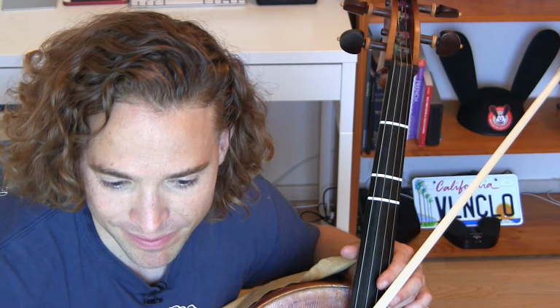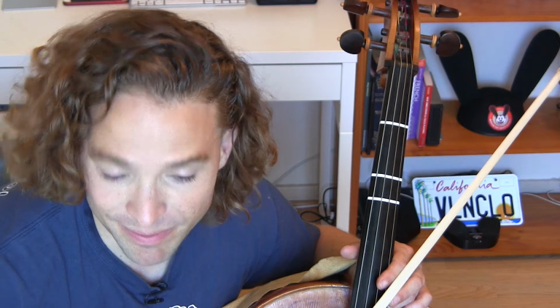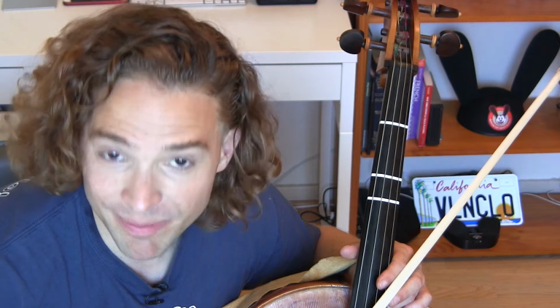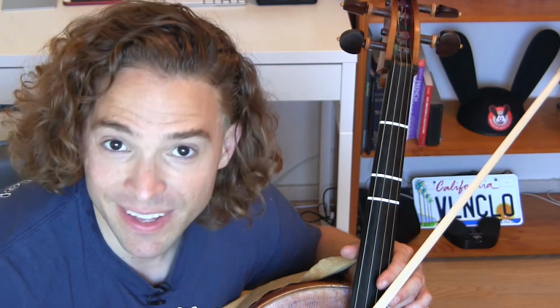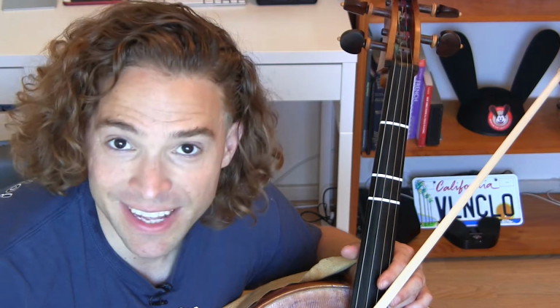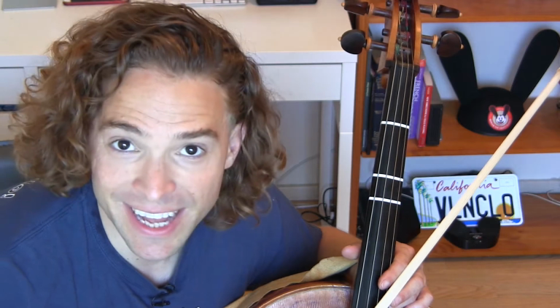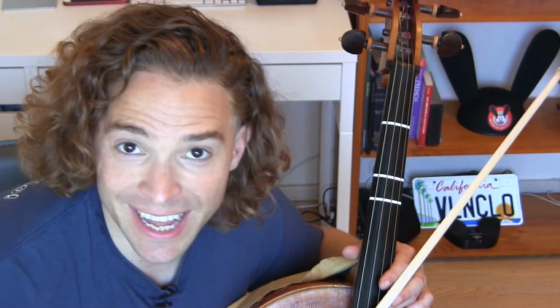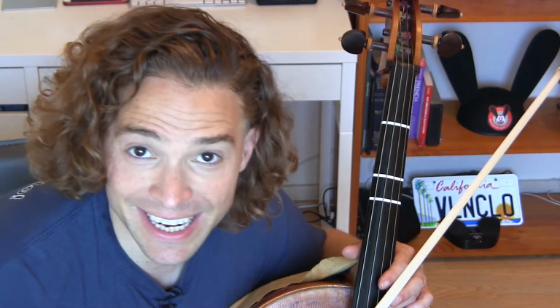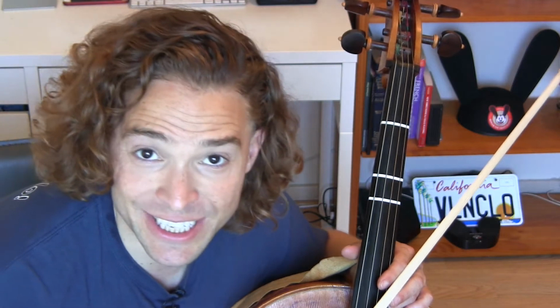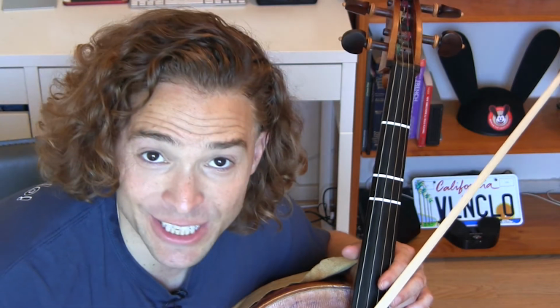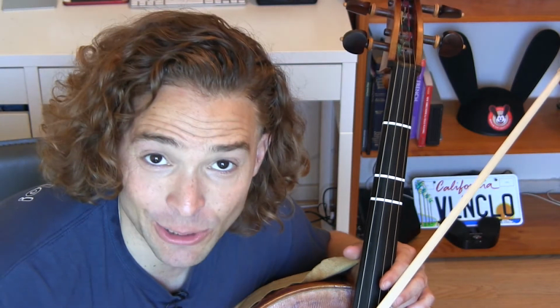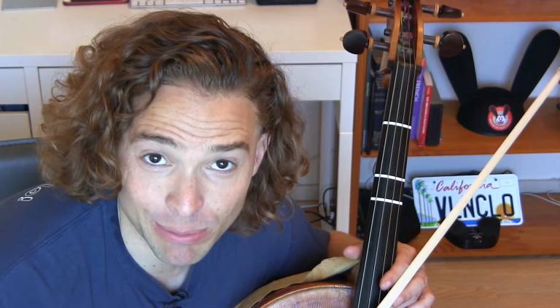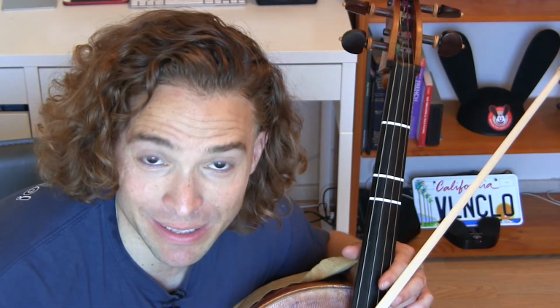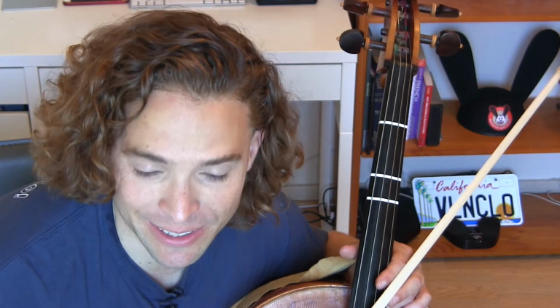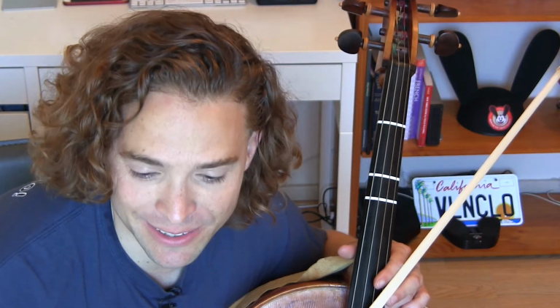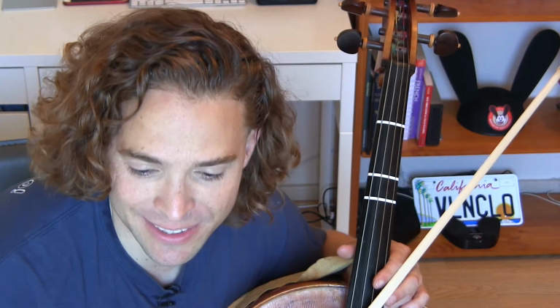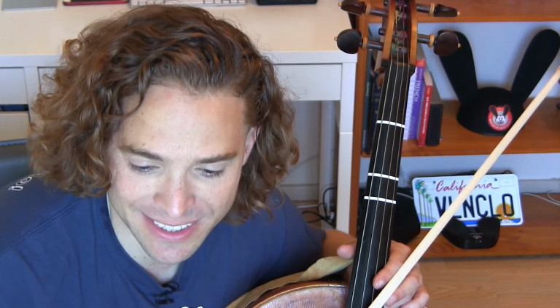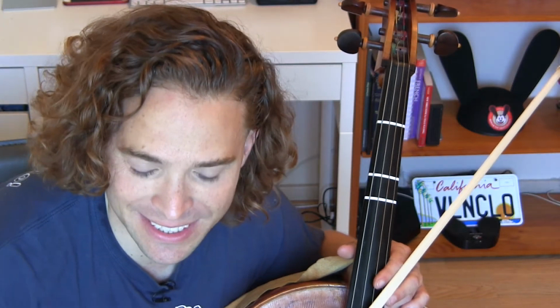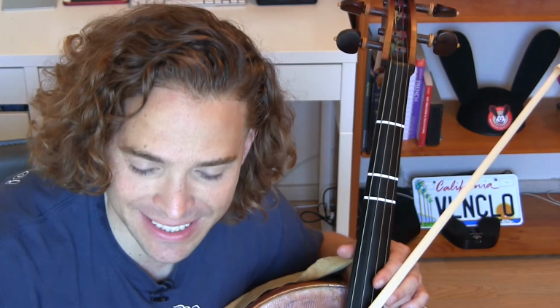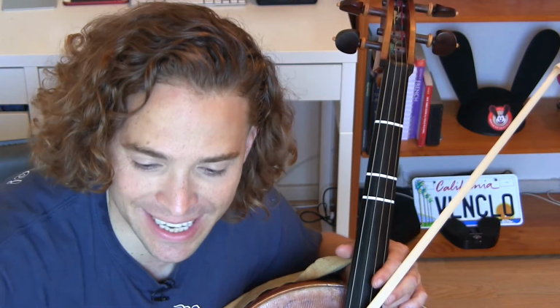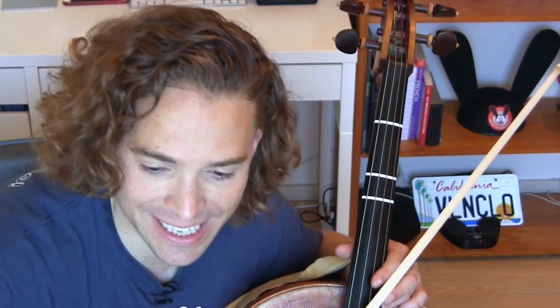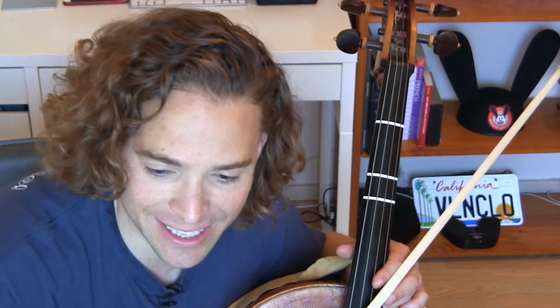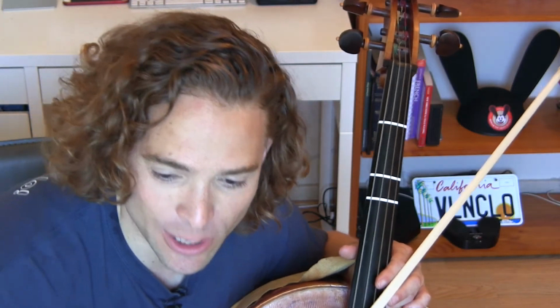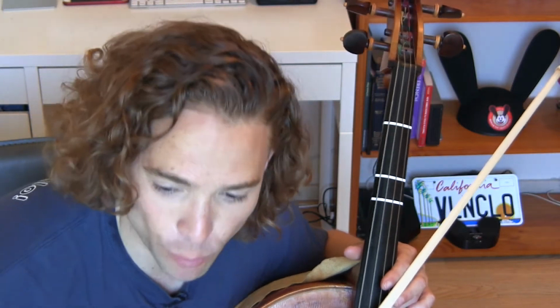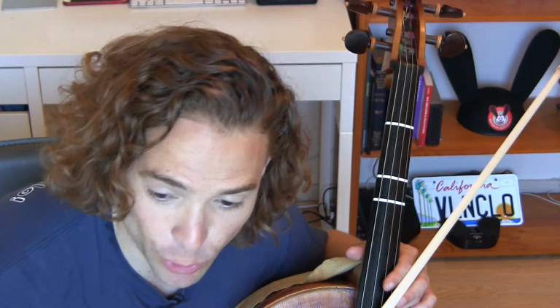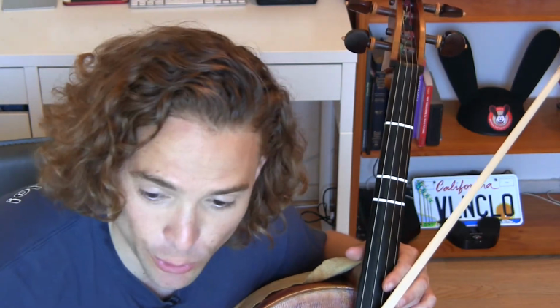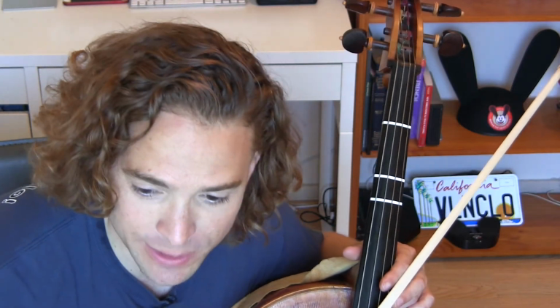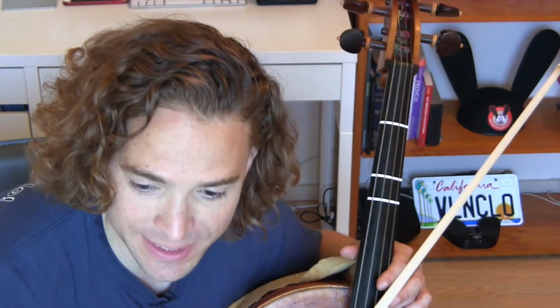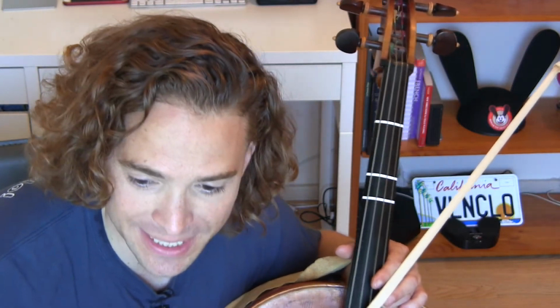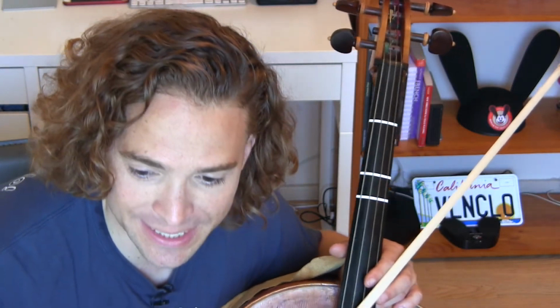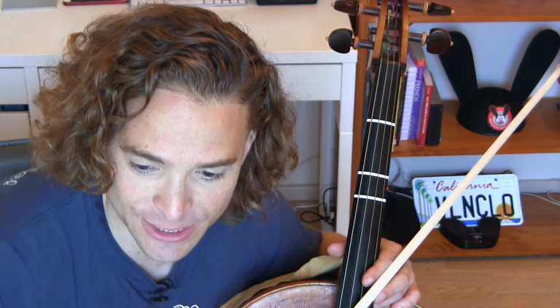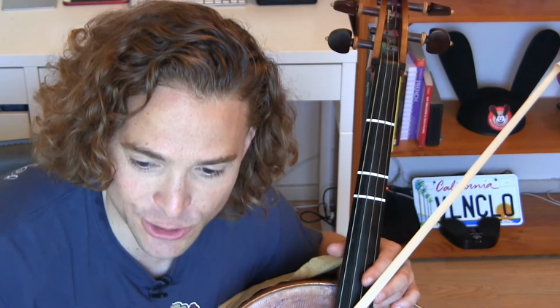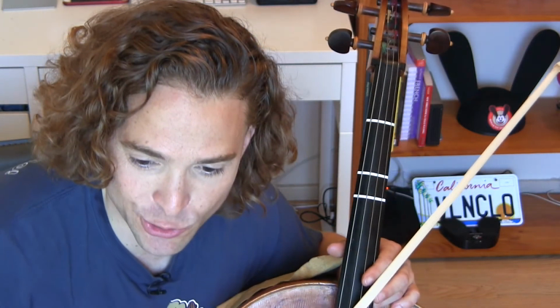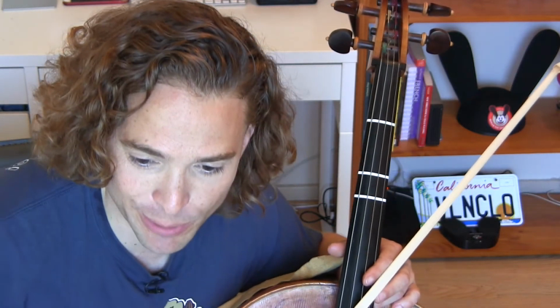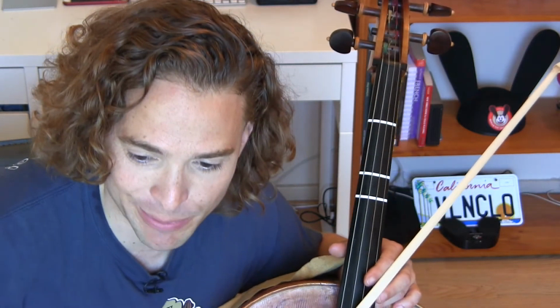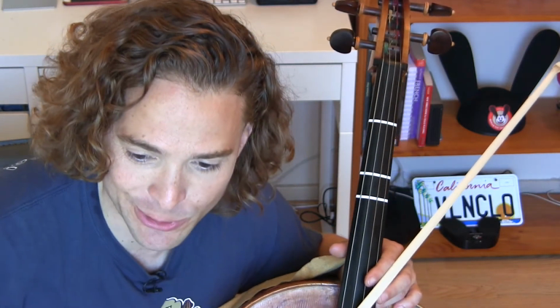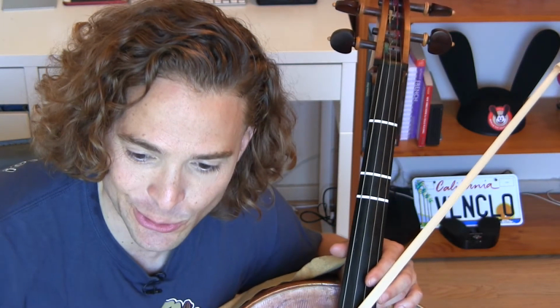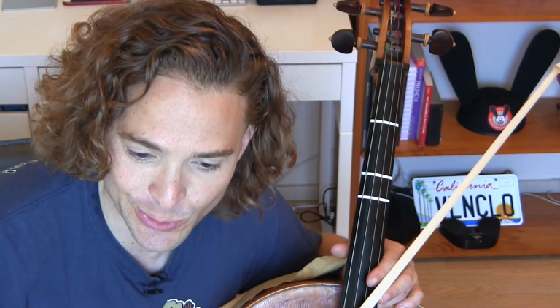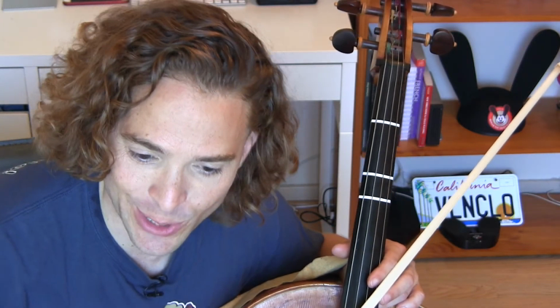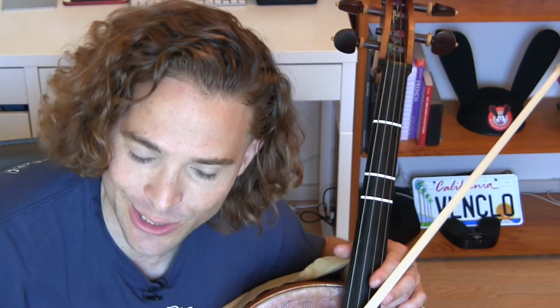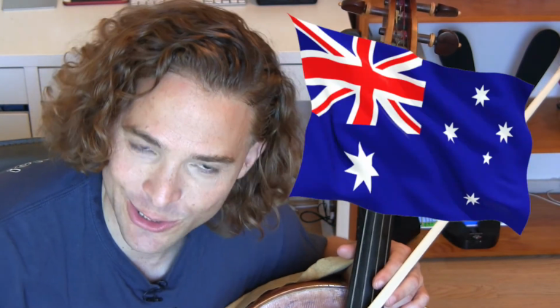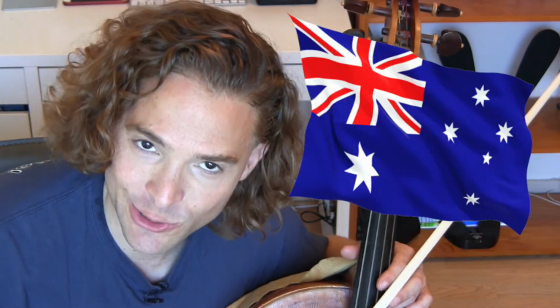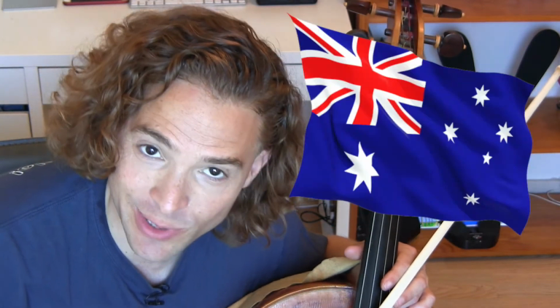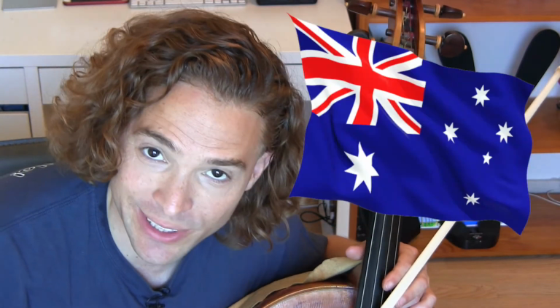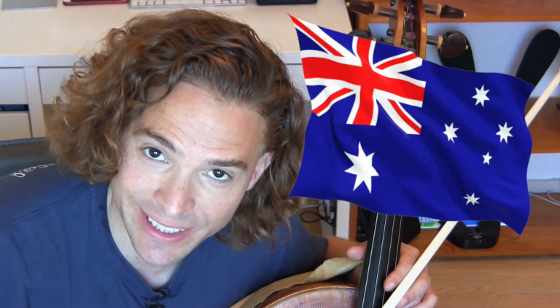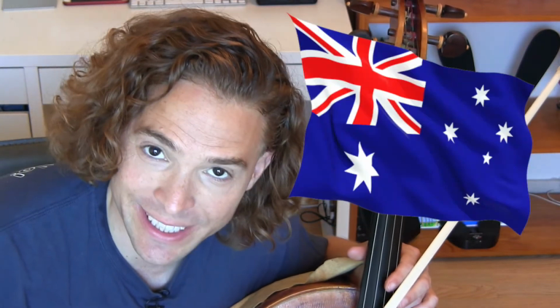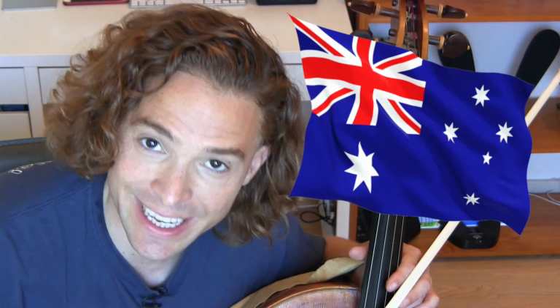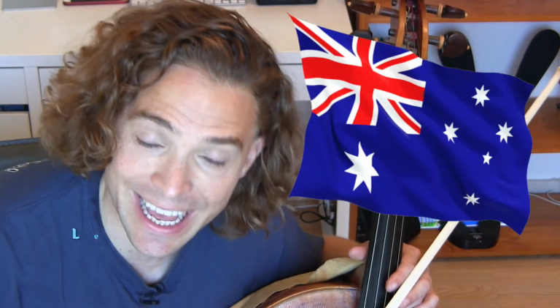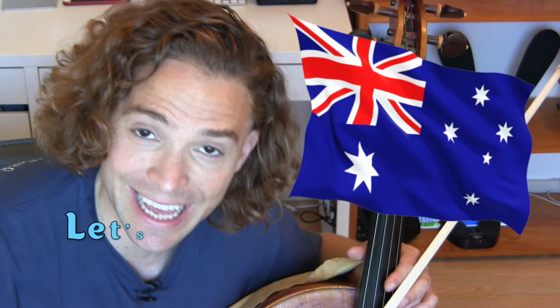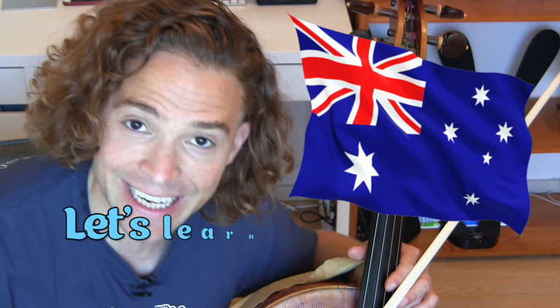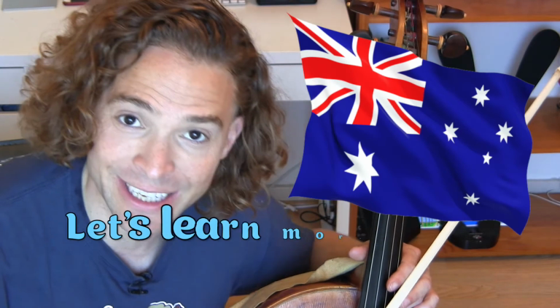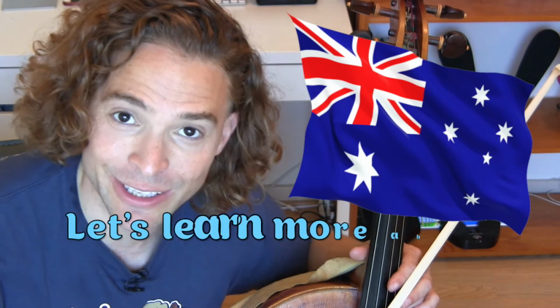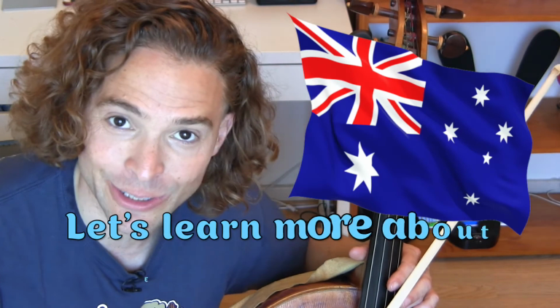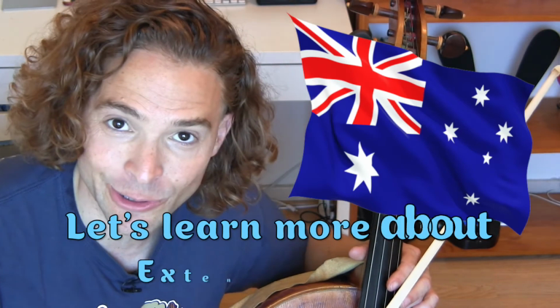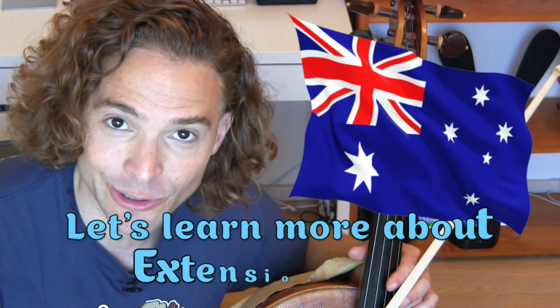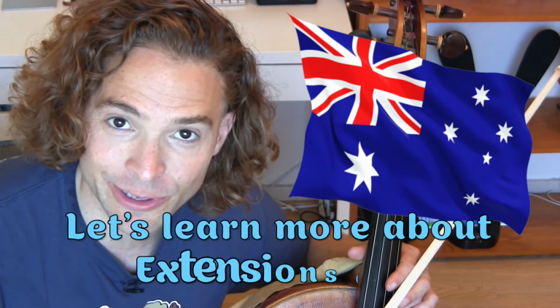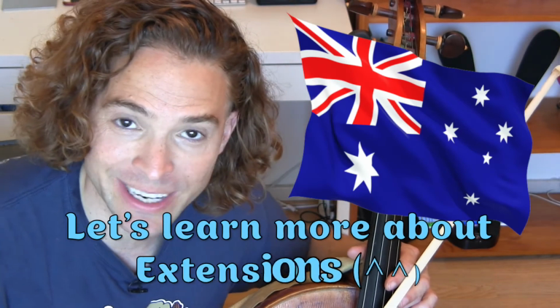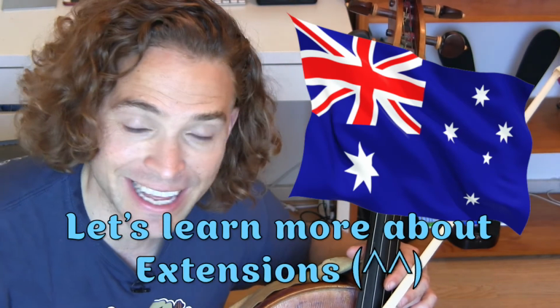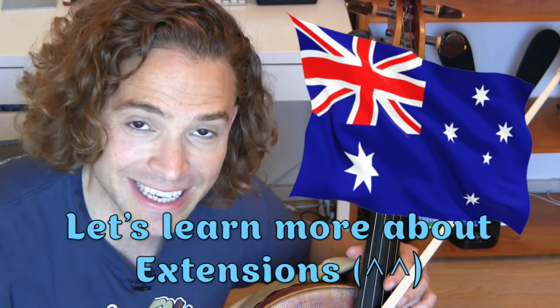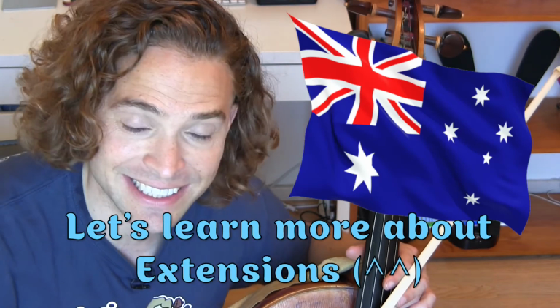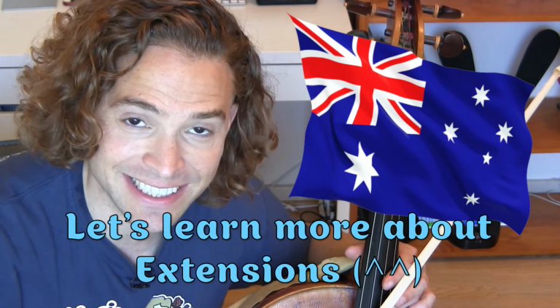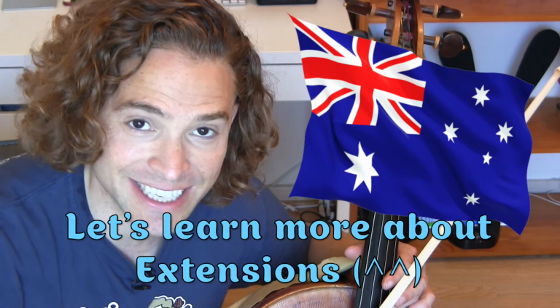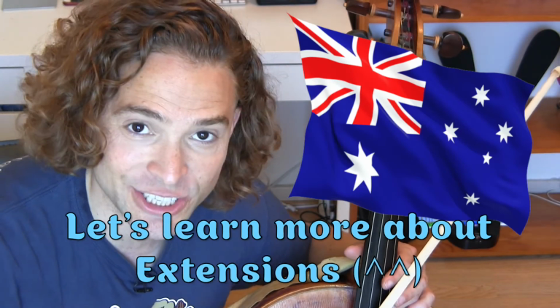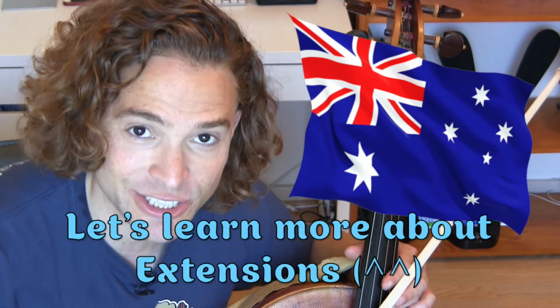Hi cello players! Today we're going to take a trip to Australia and learn extensions.